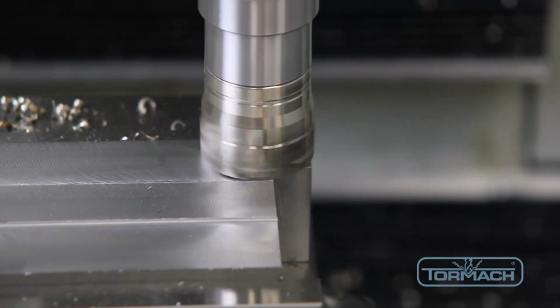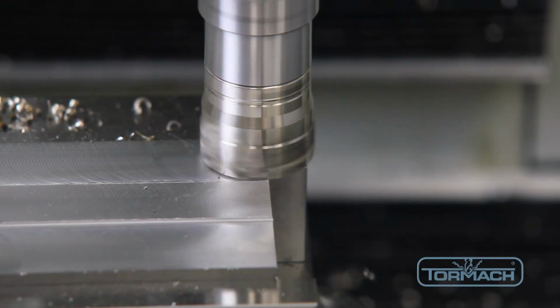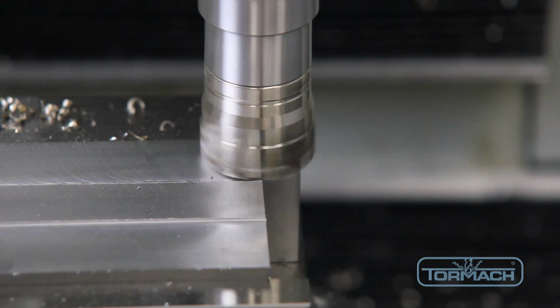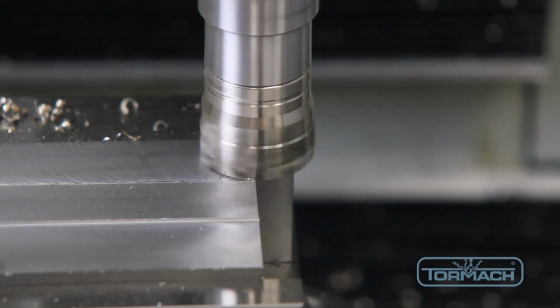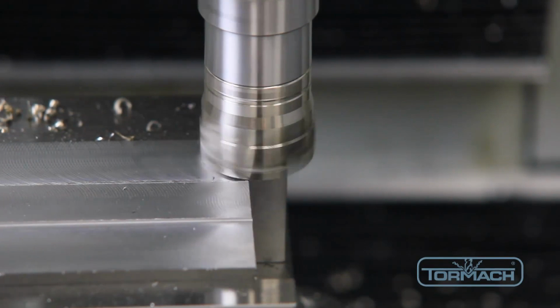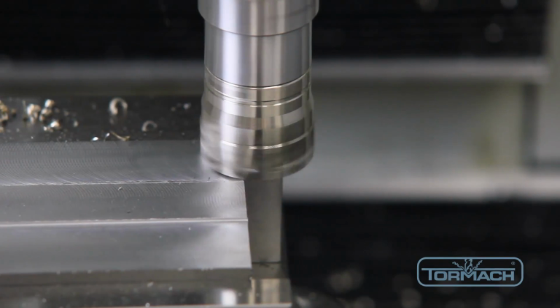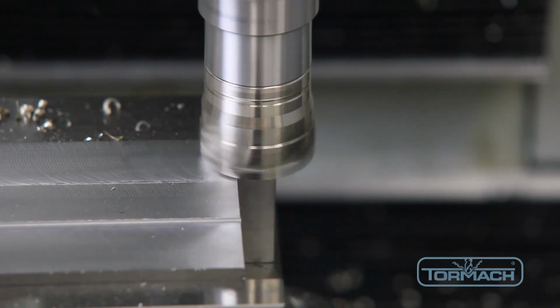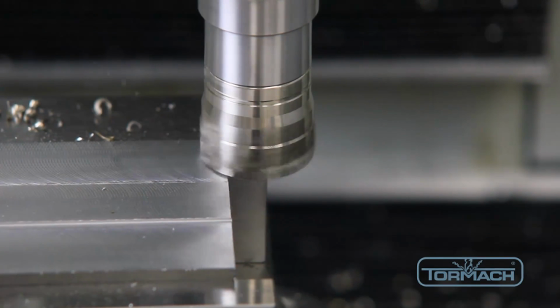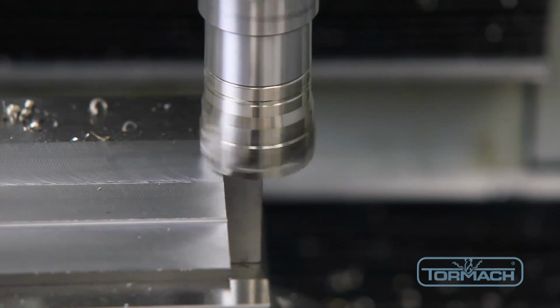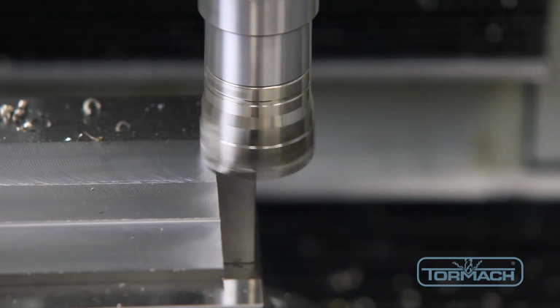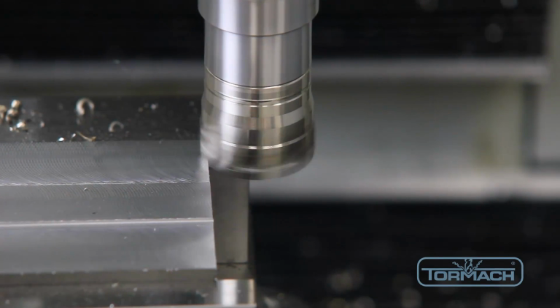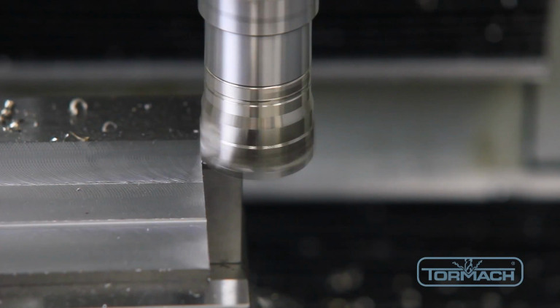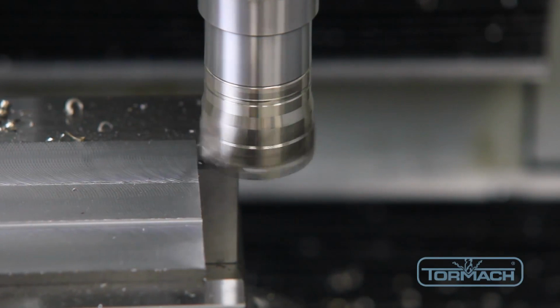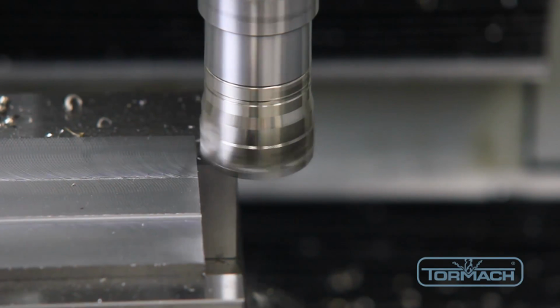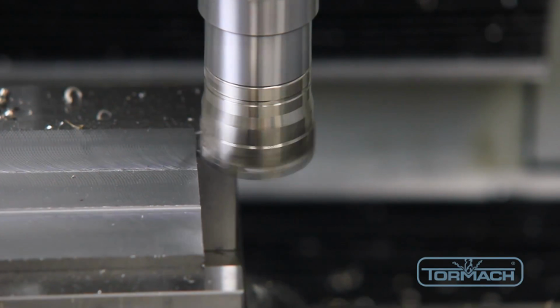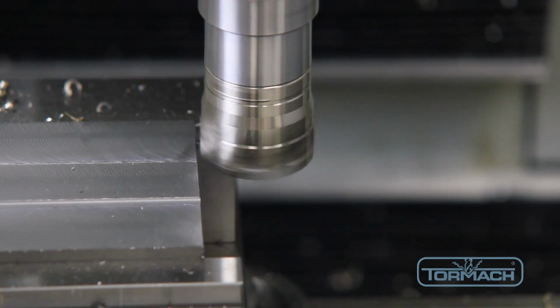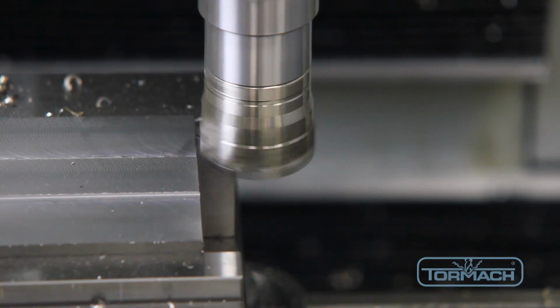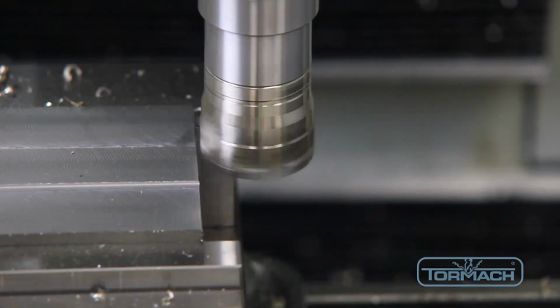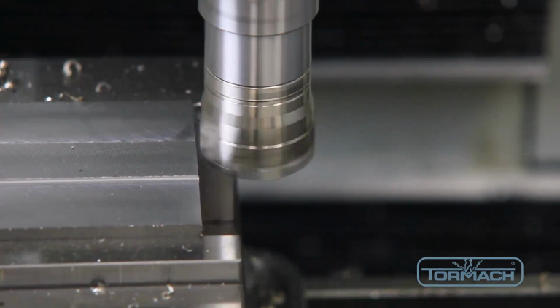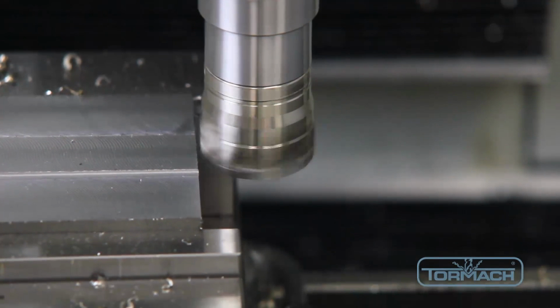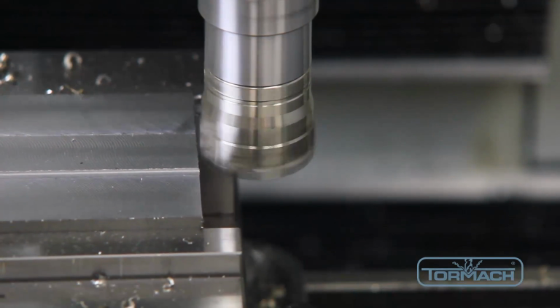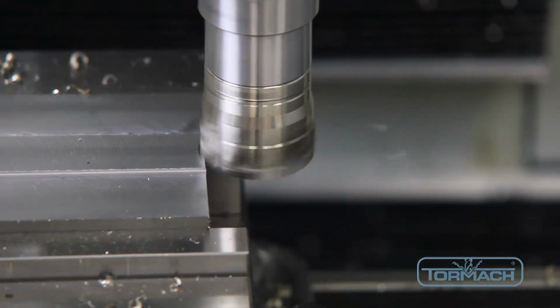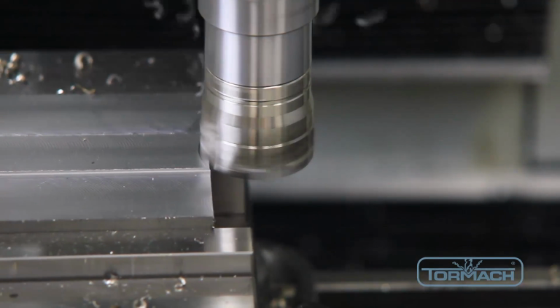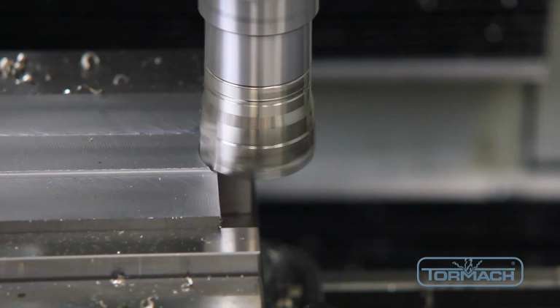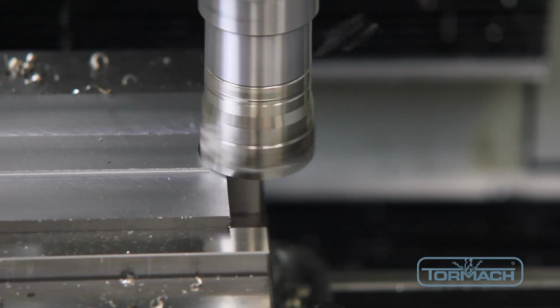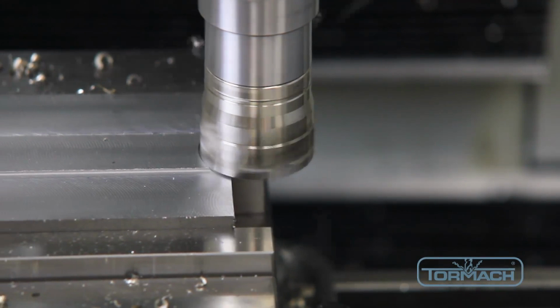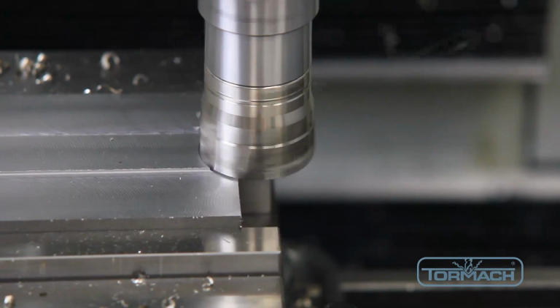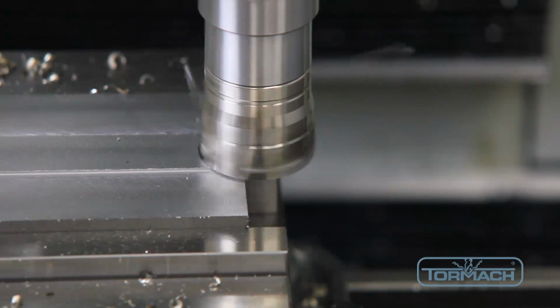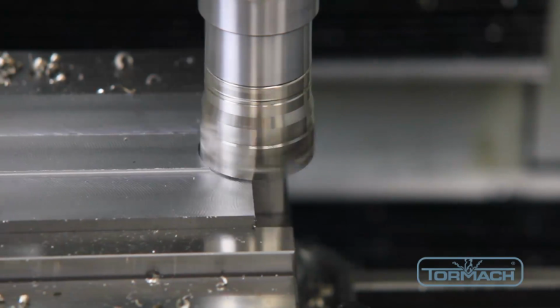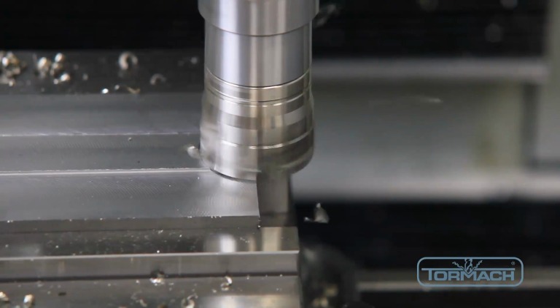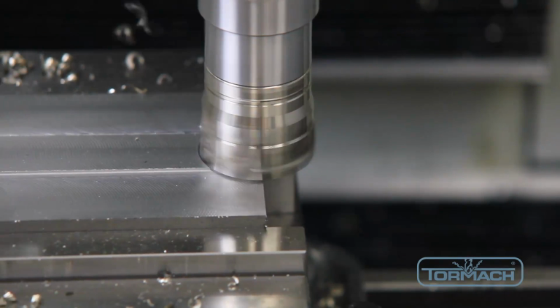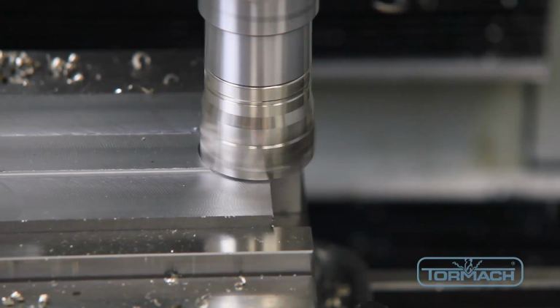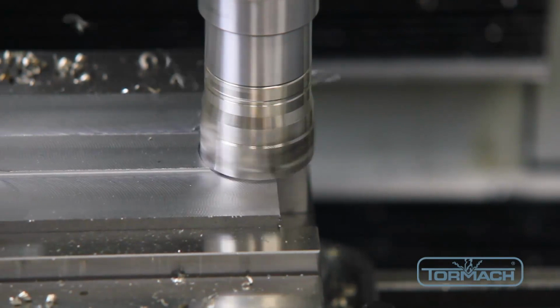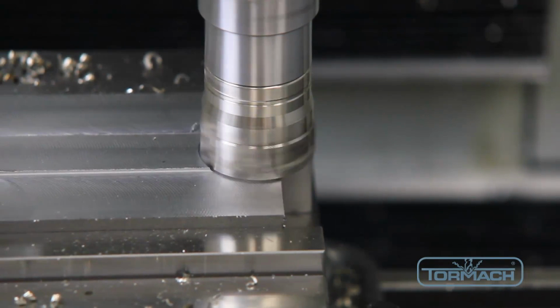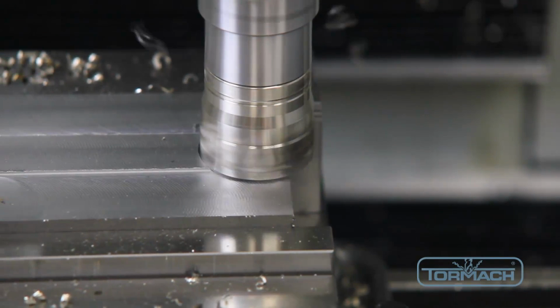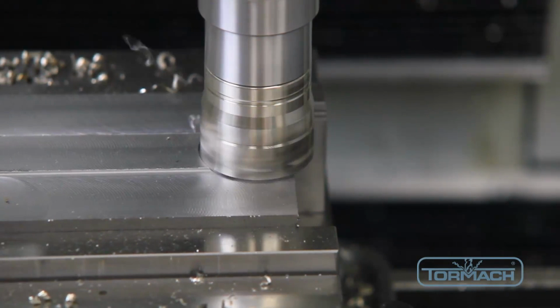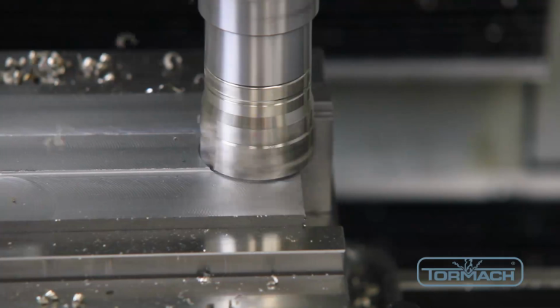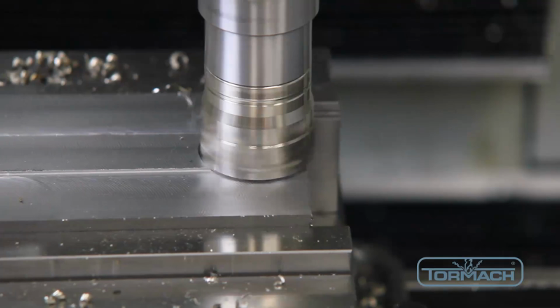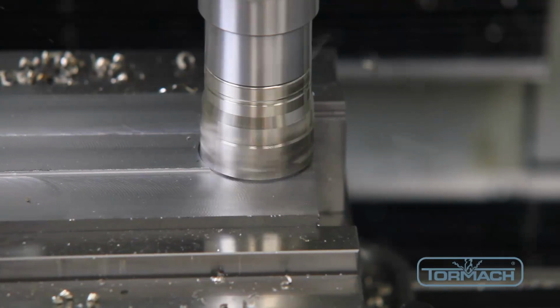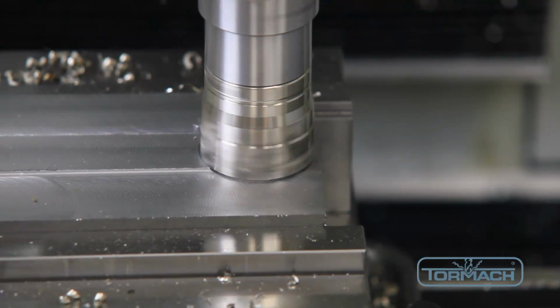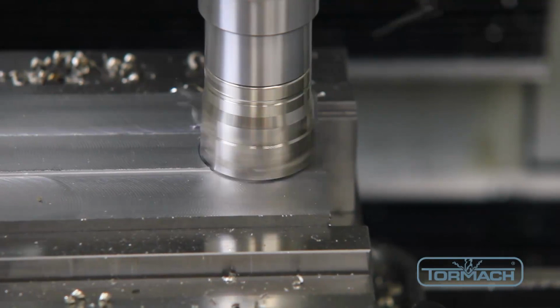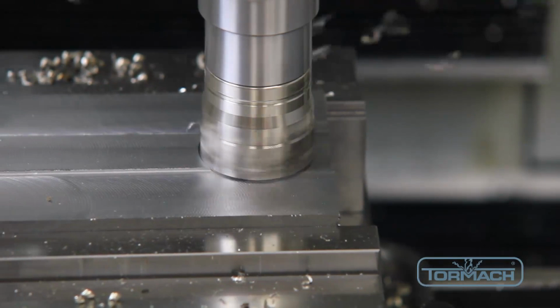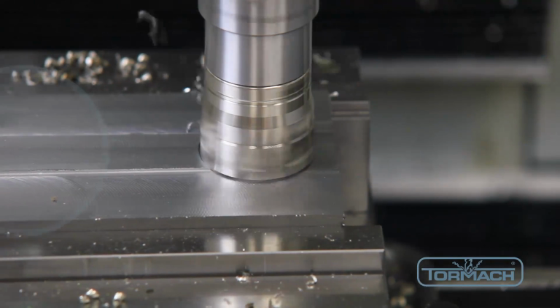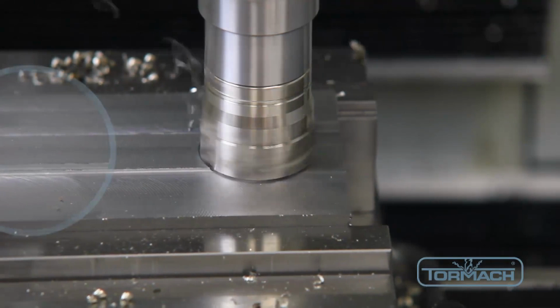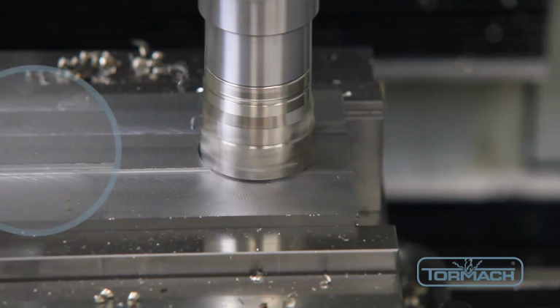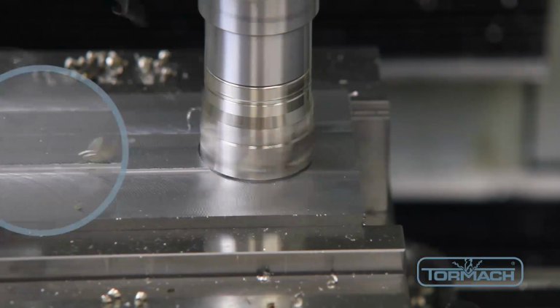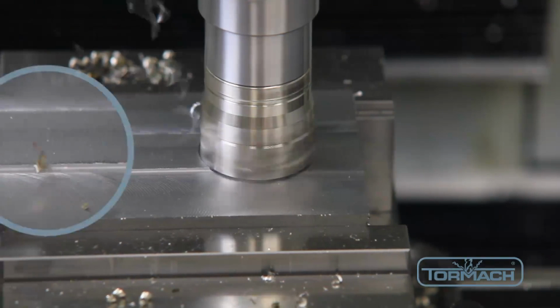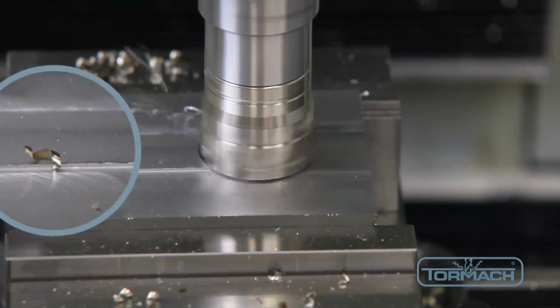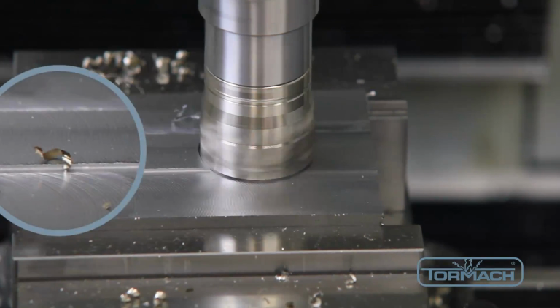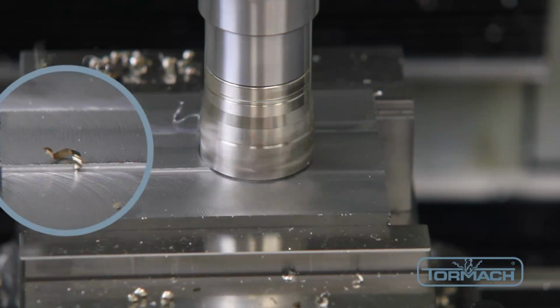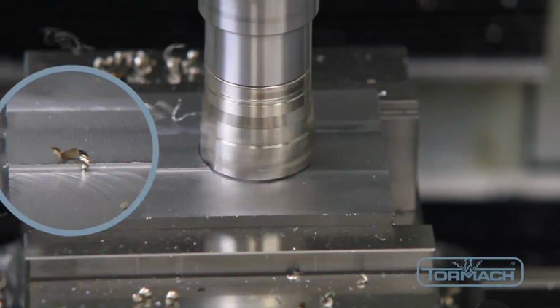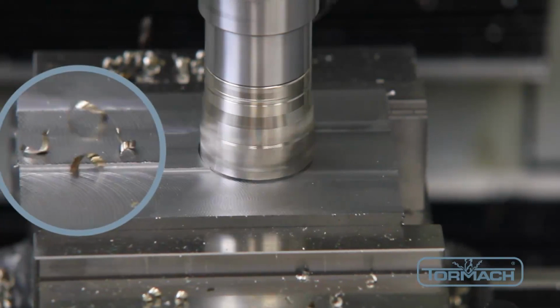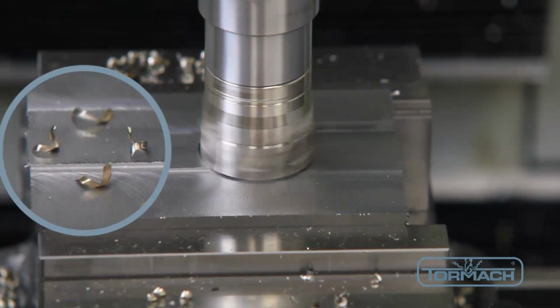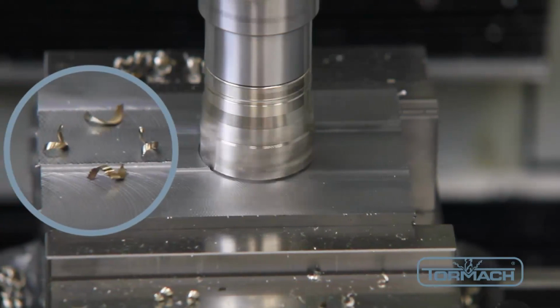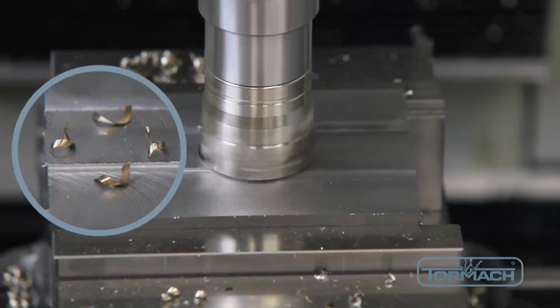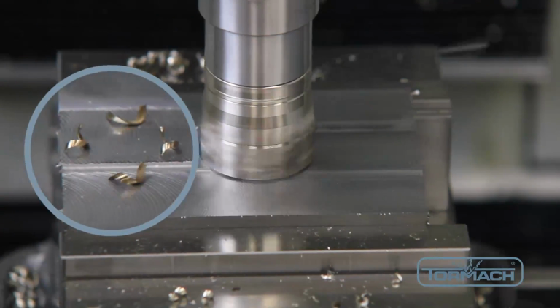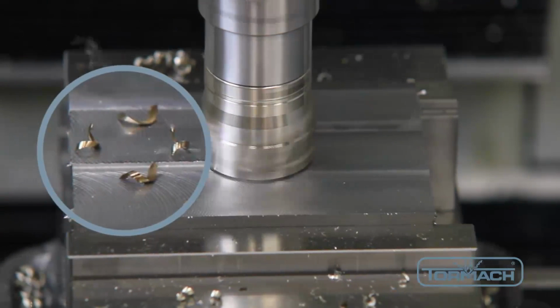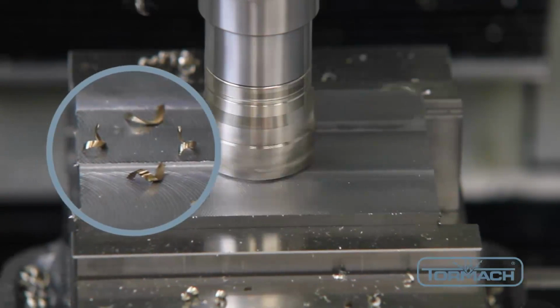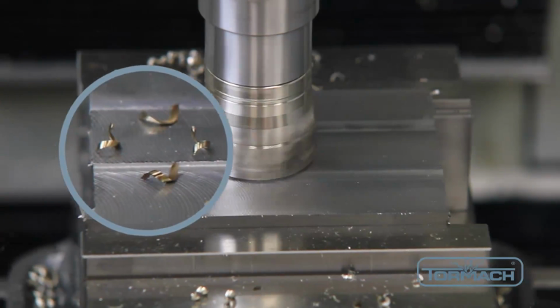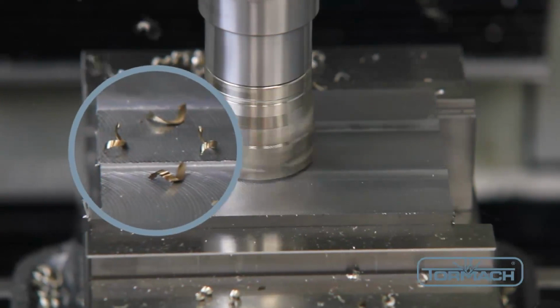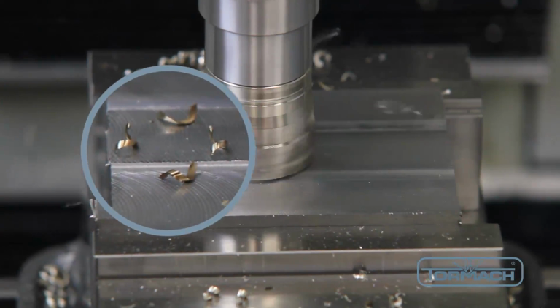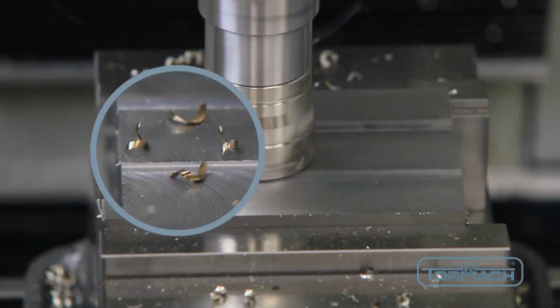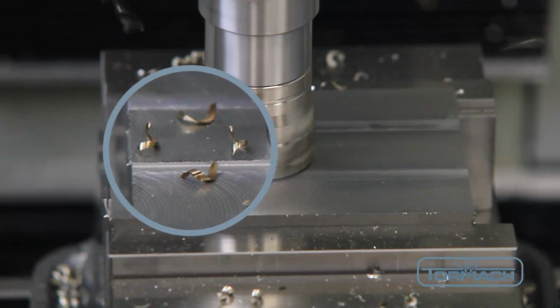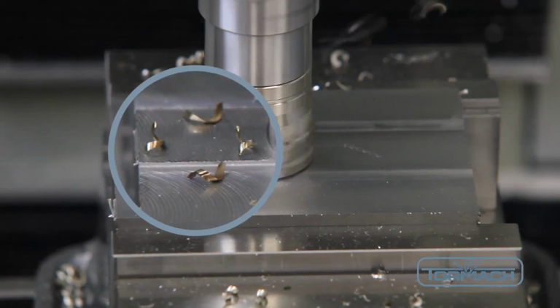The large amount of heat generated during the cutting process increases the oxidation on the surface of the chips. That's why they appear brown and discolored.